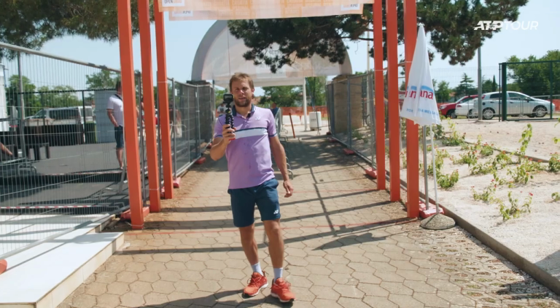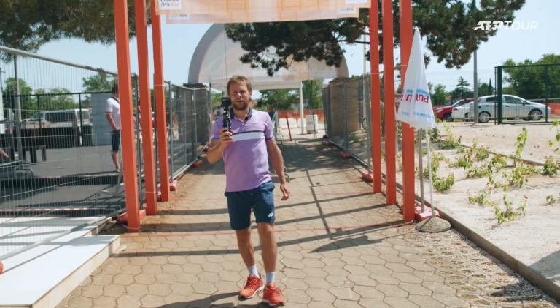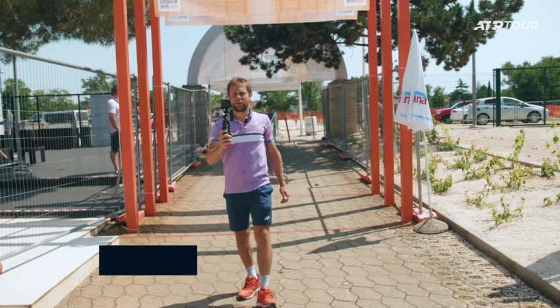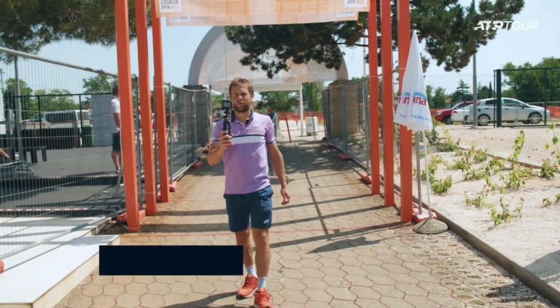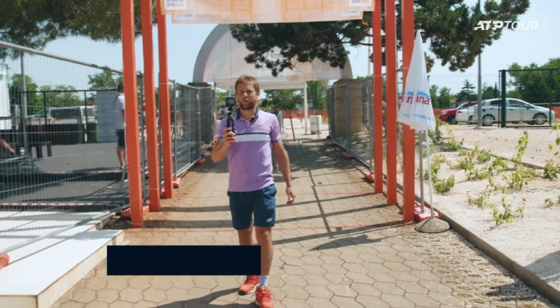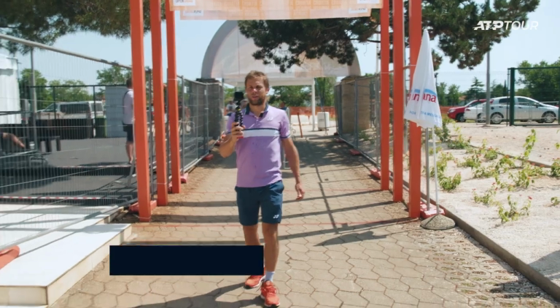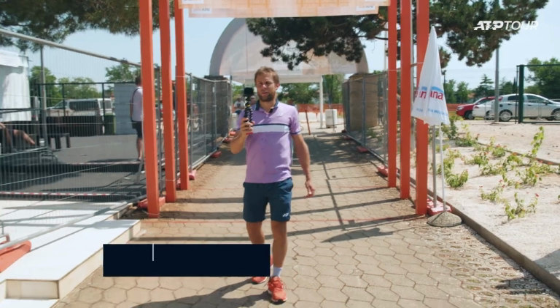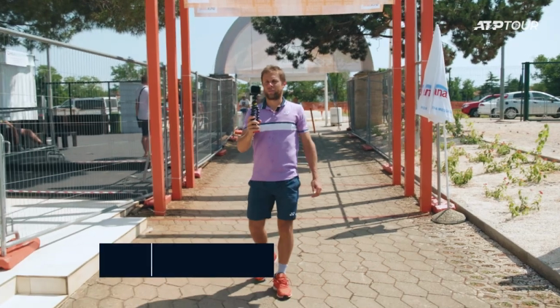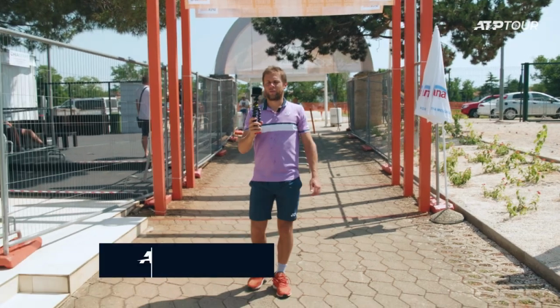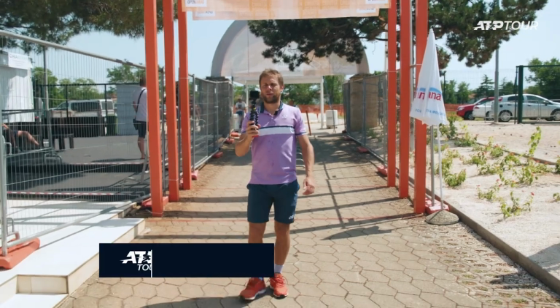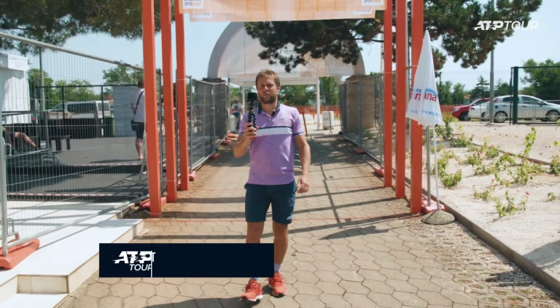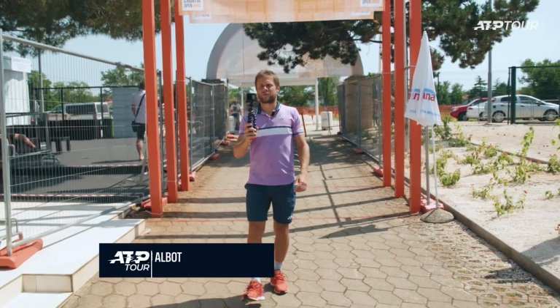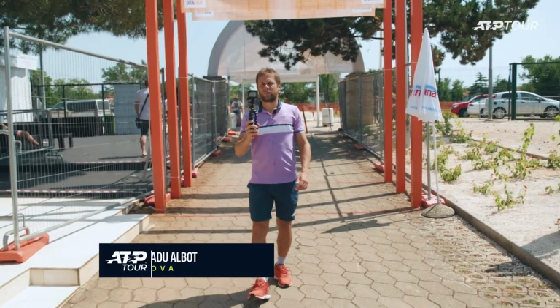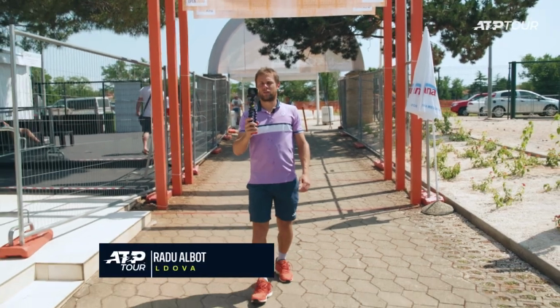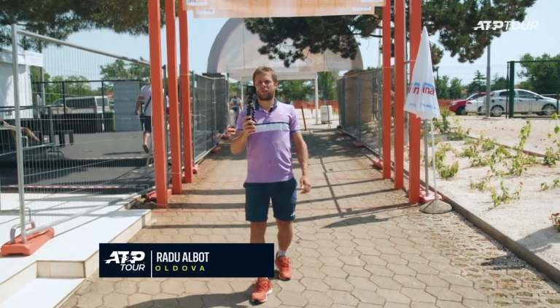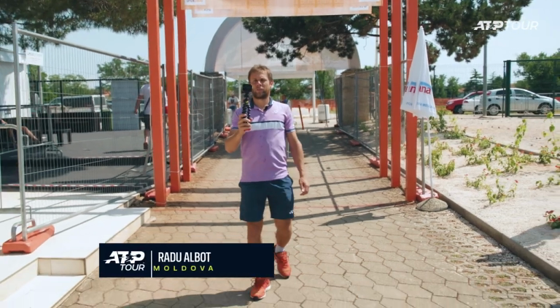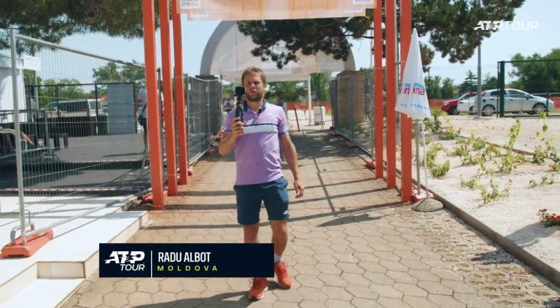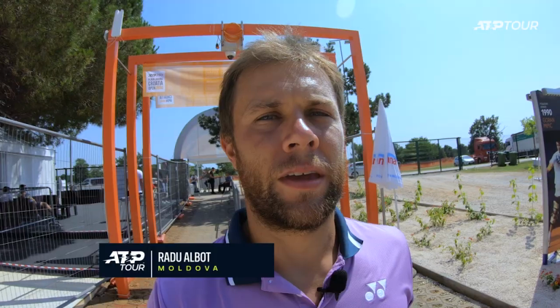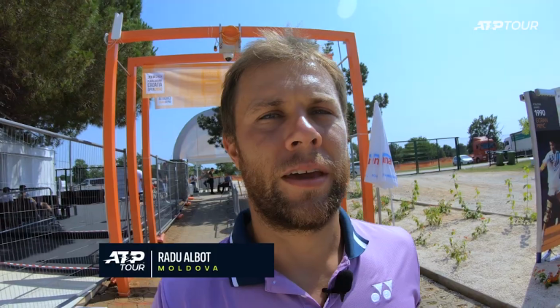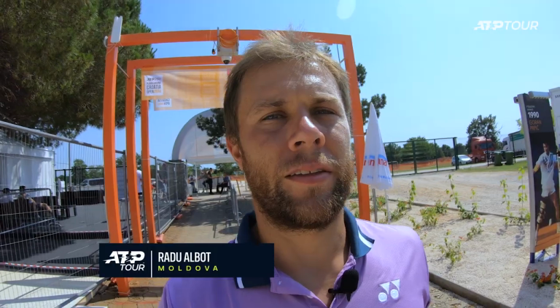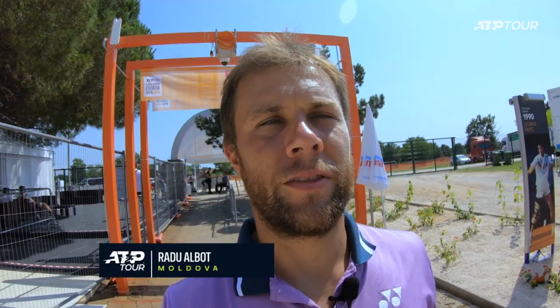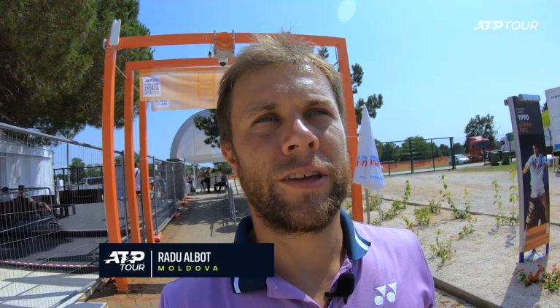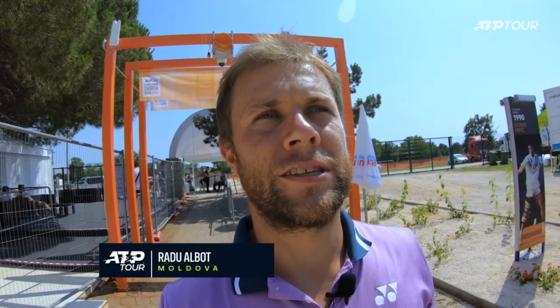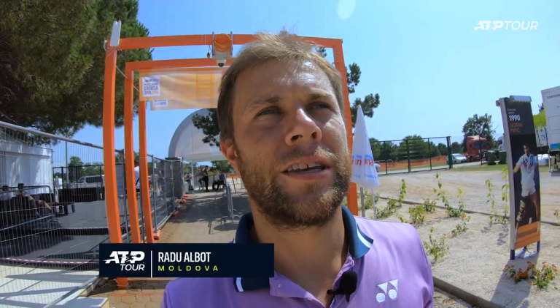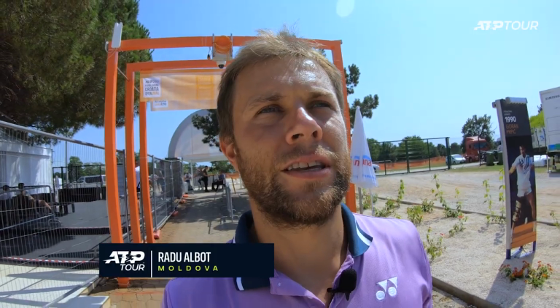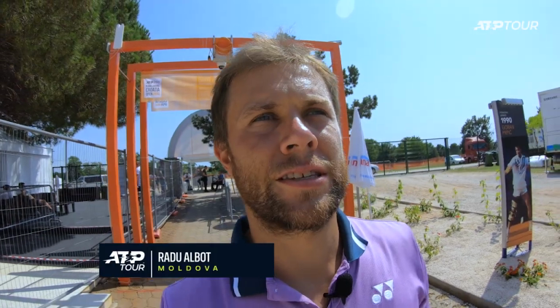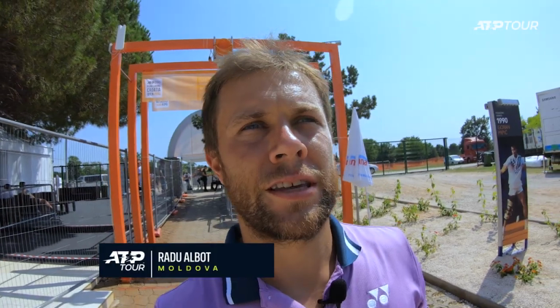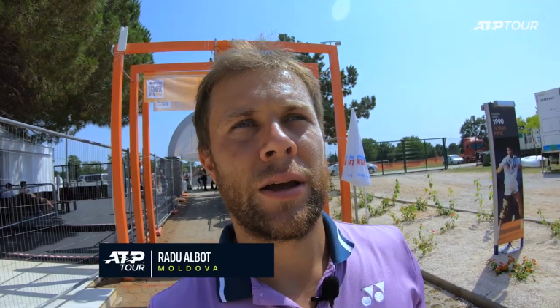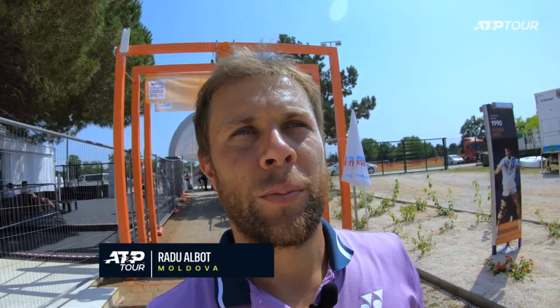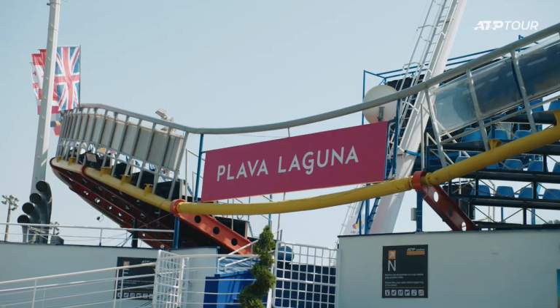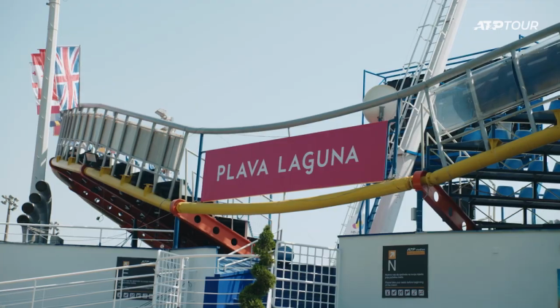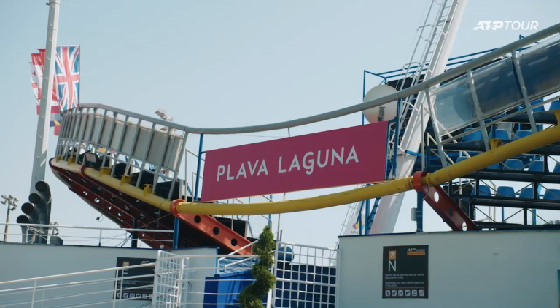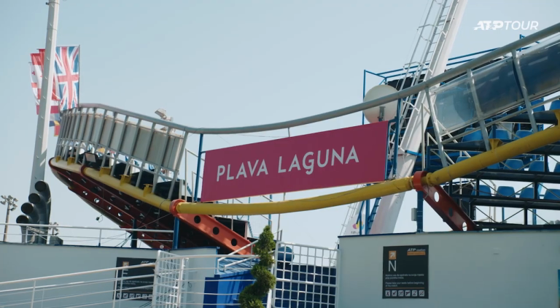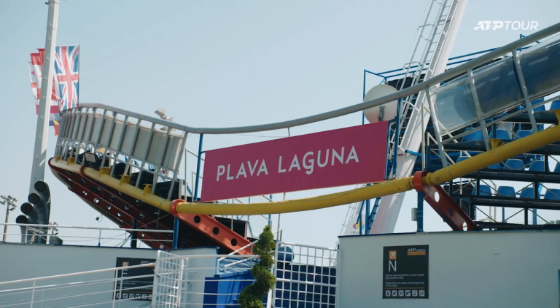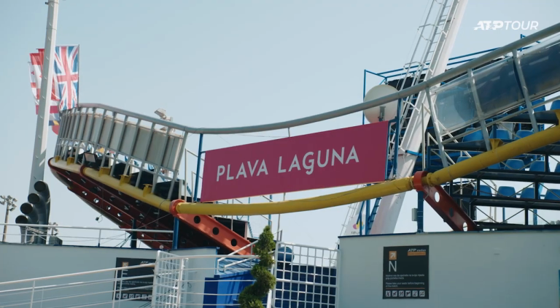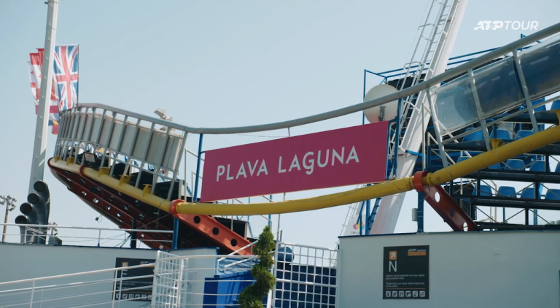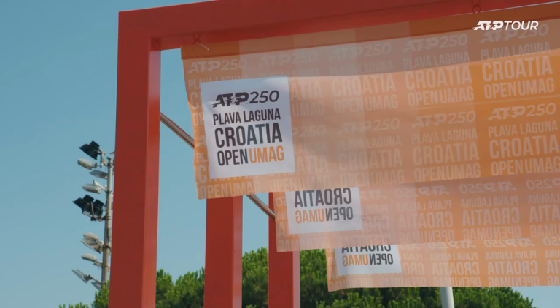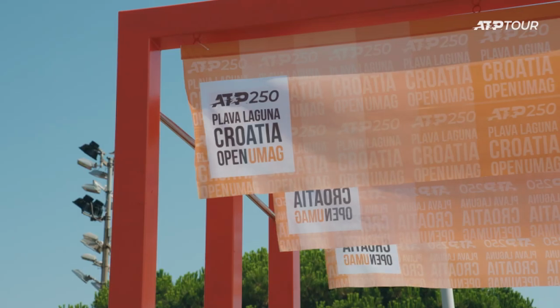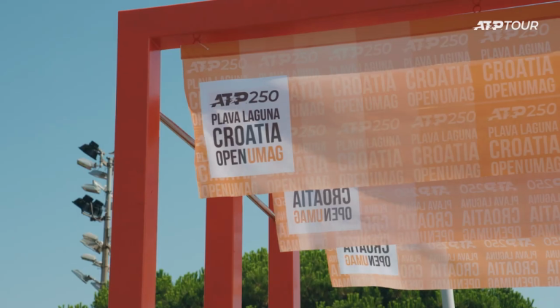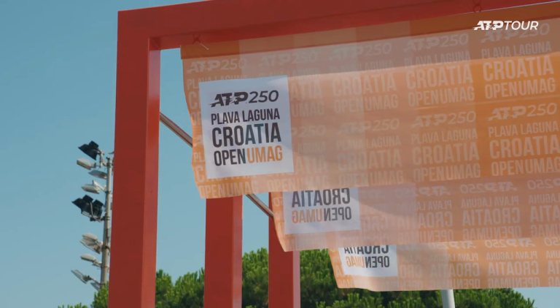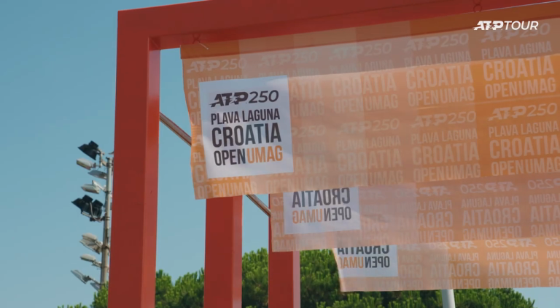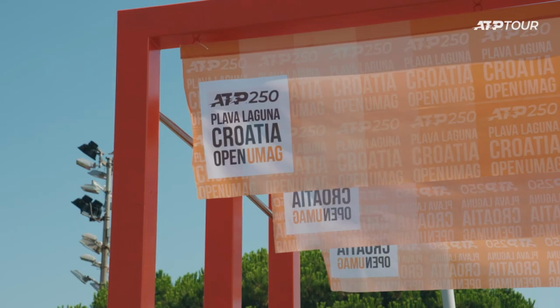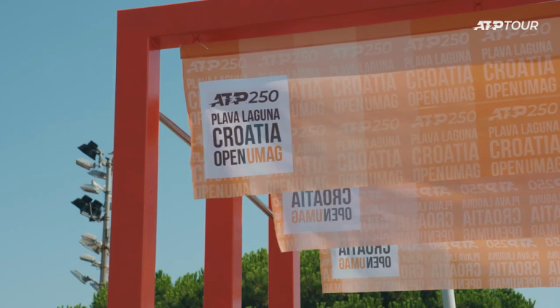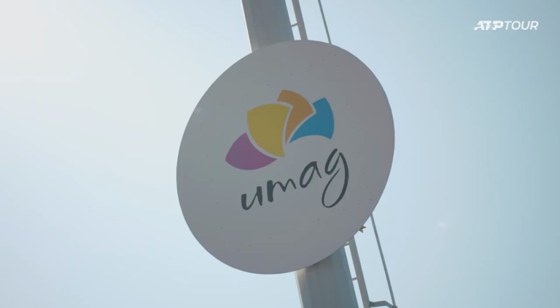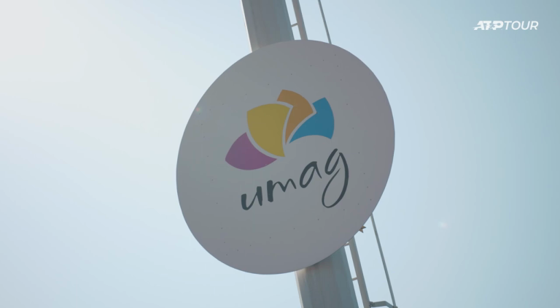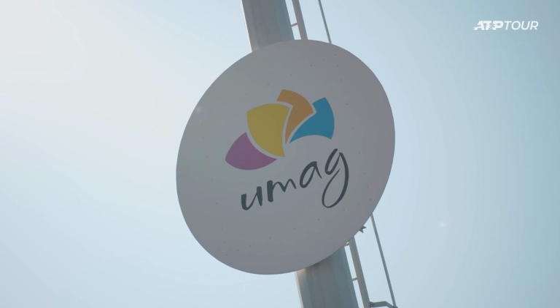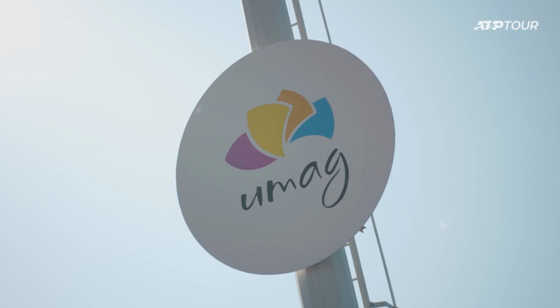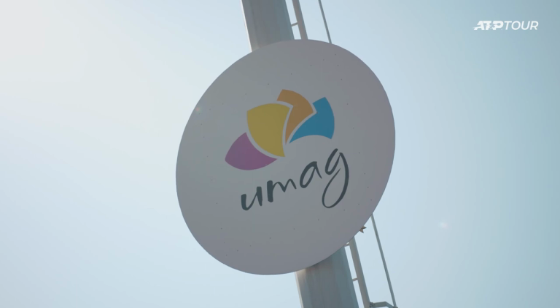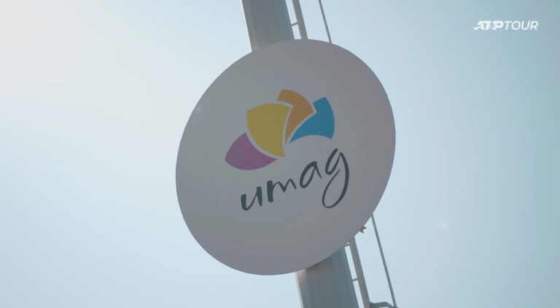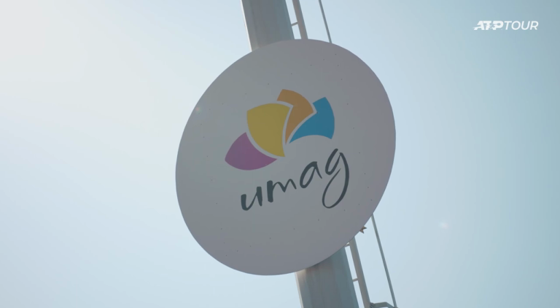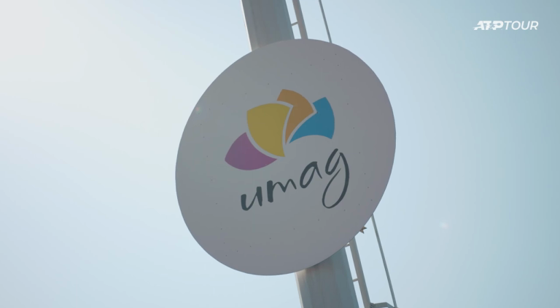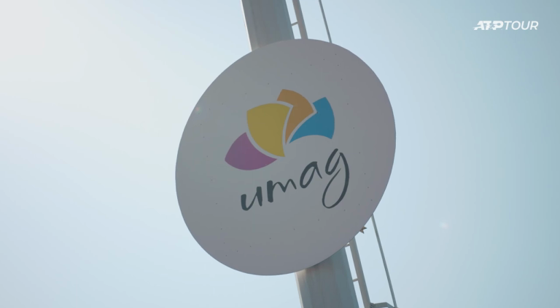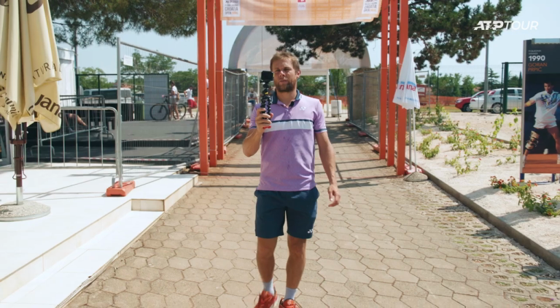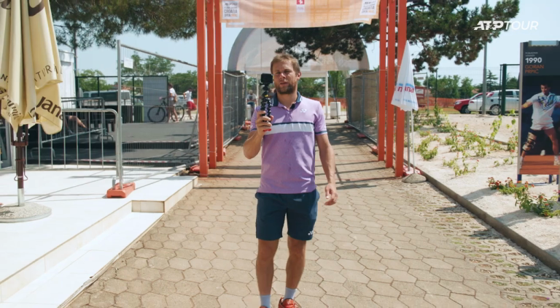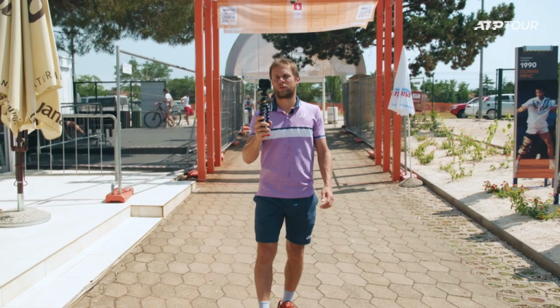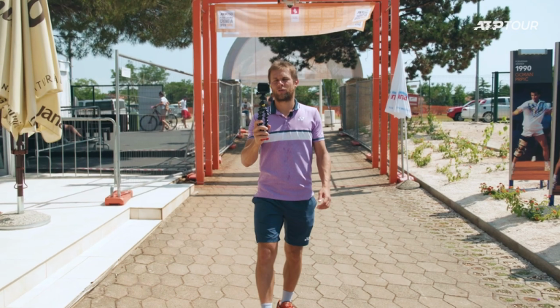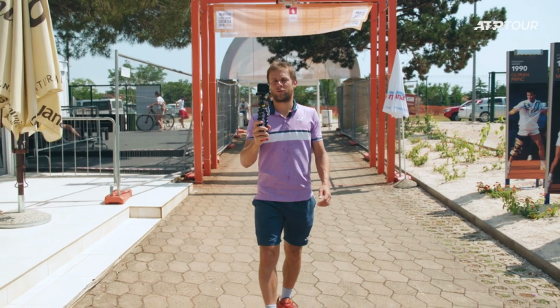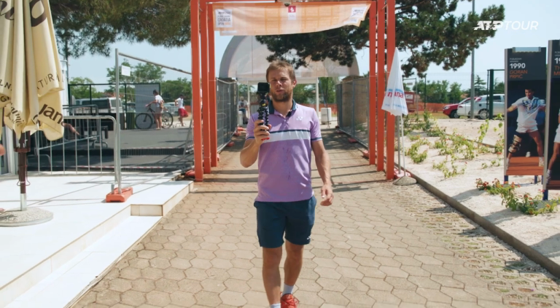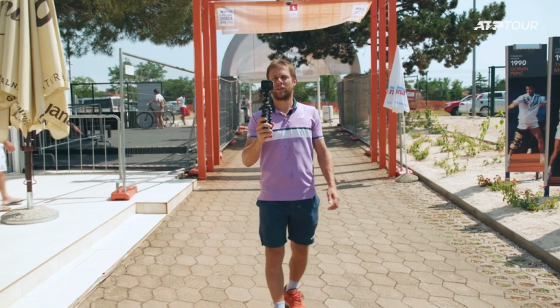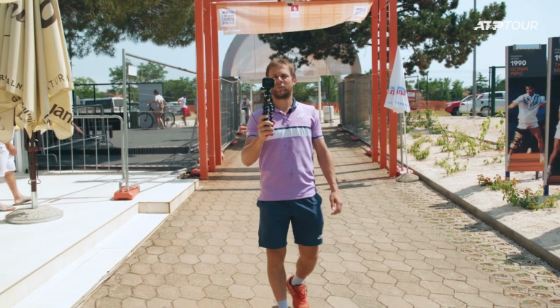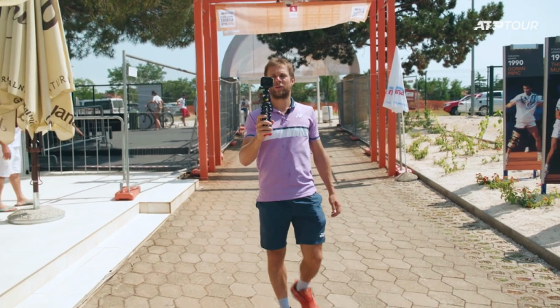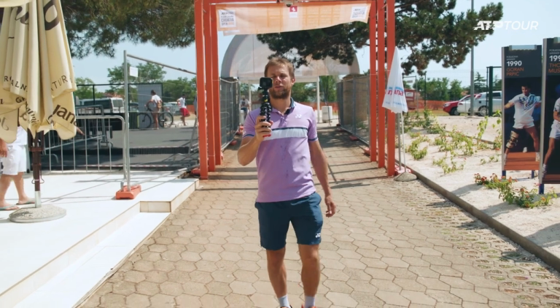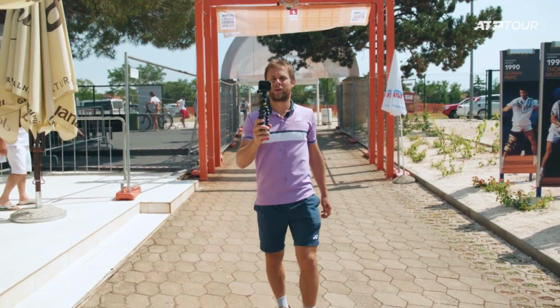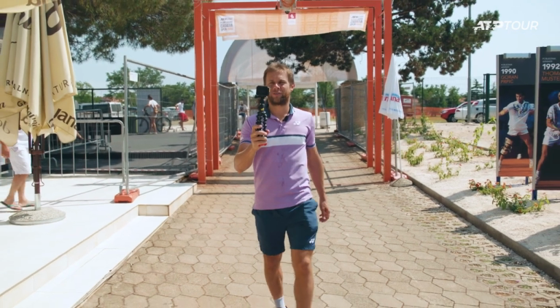Hello everybody, my name is Radu Albert and this is Plava Laguna Croatian Open Umag, and I'm gonna show you a little bit around.